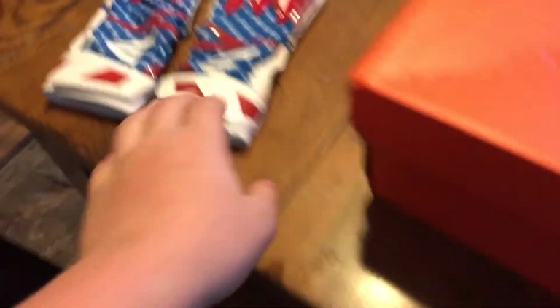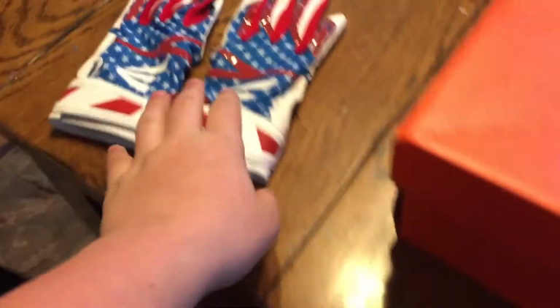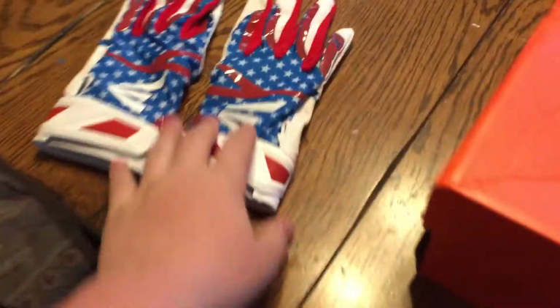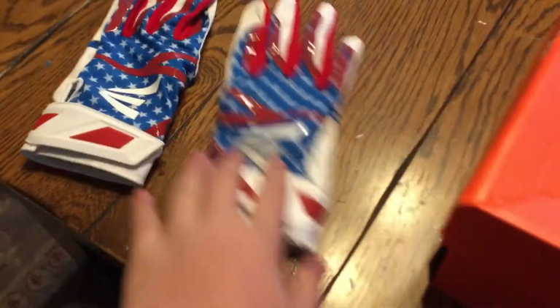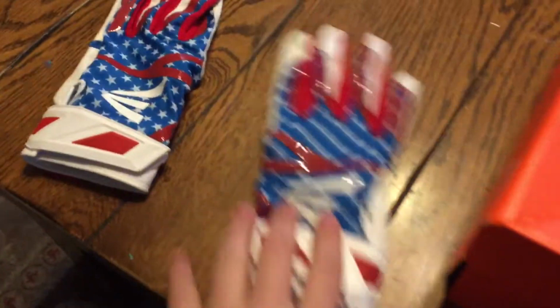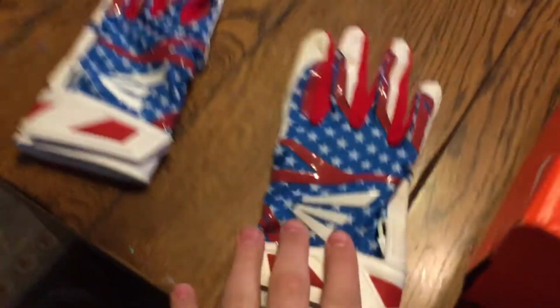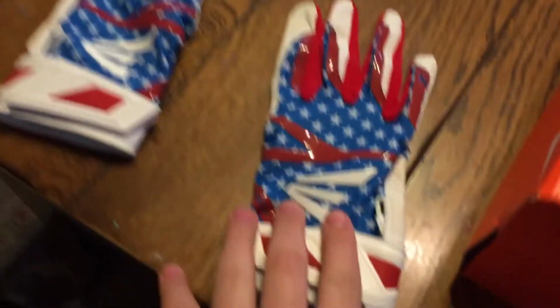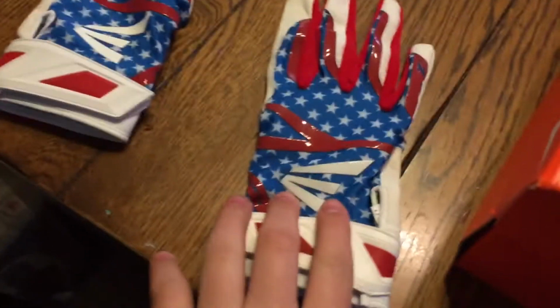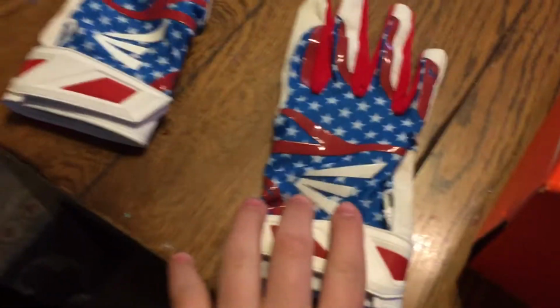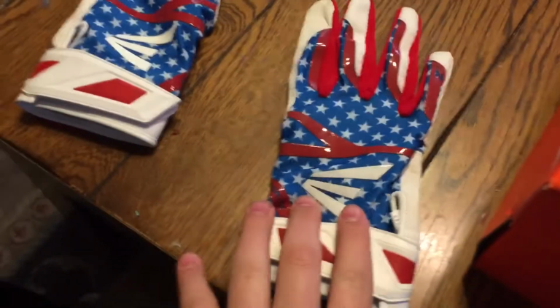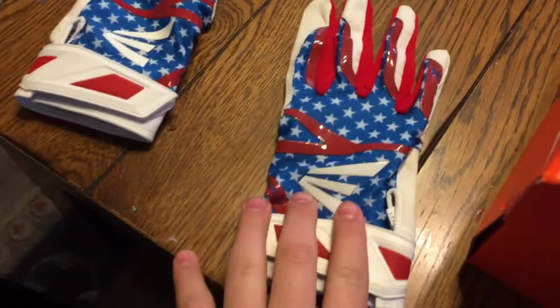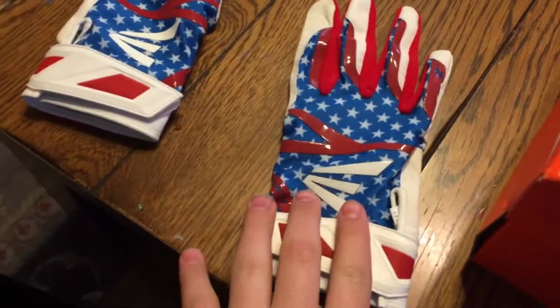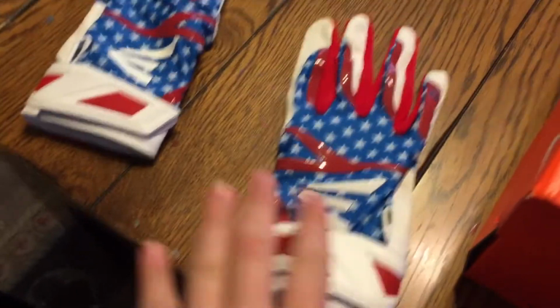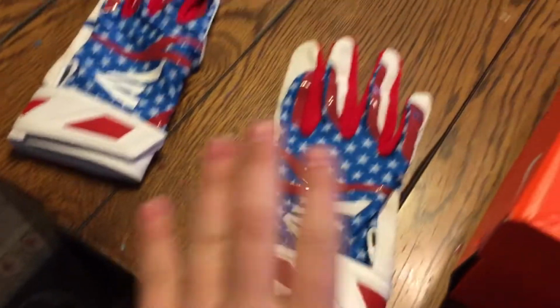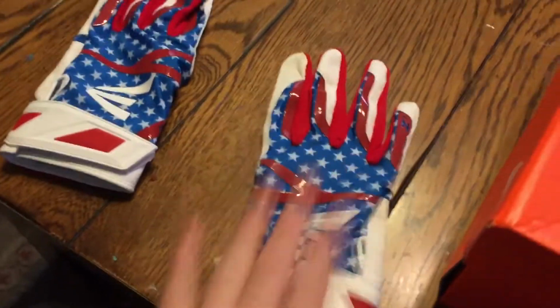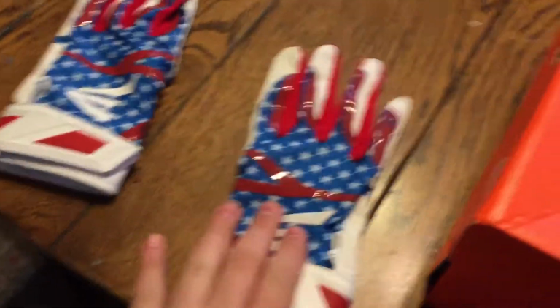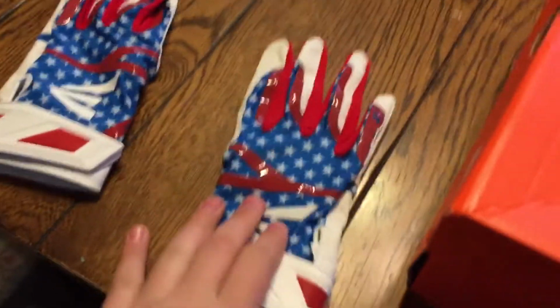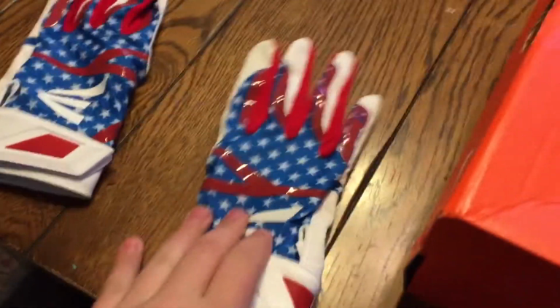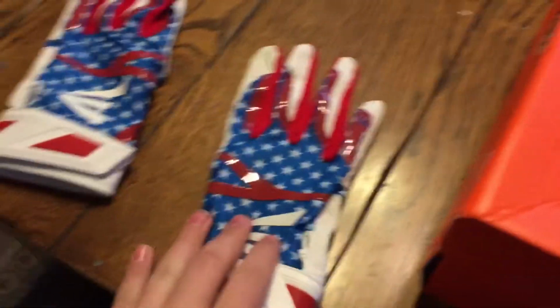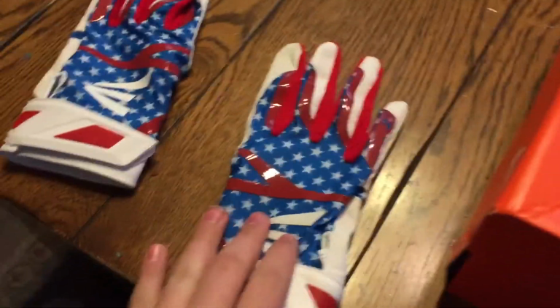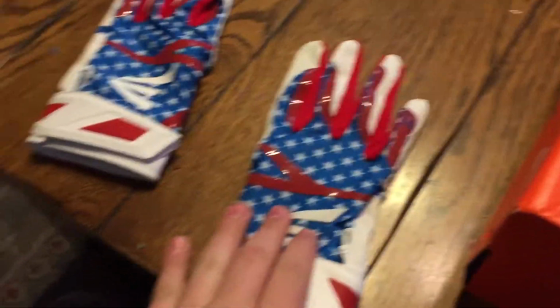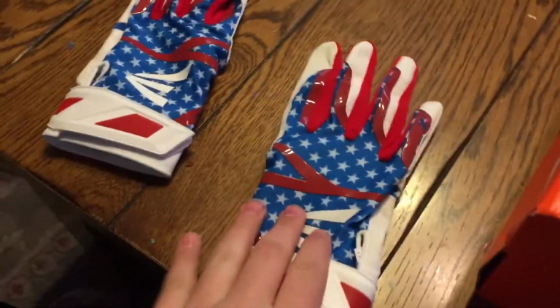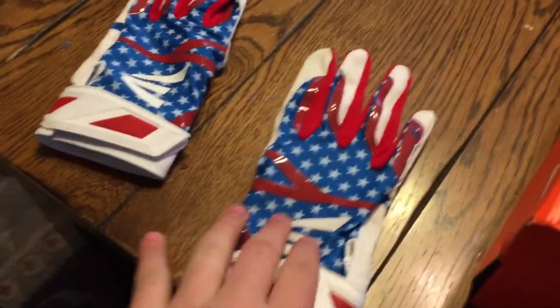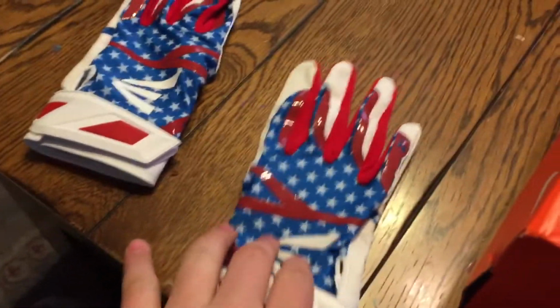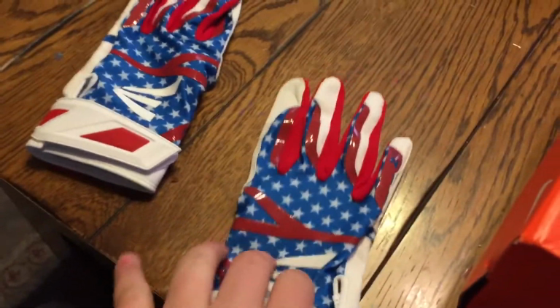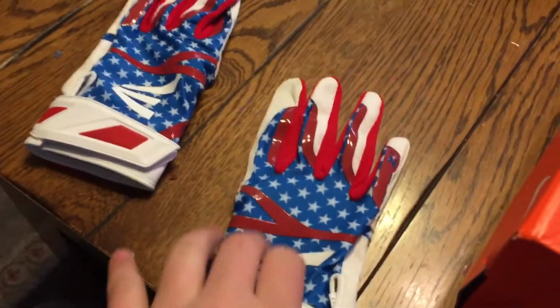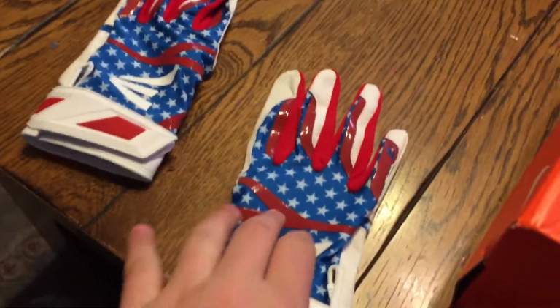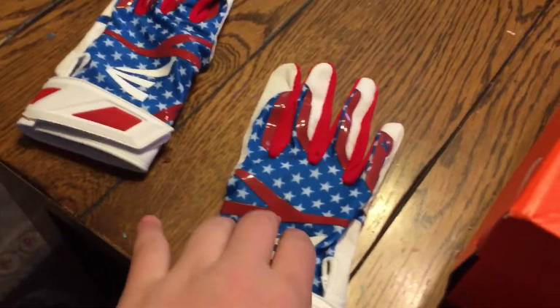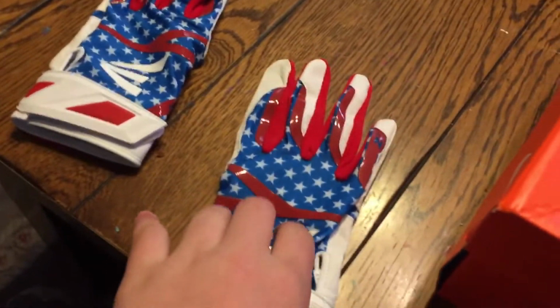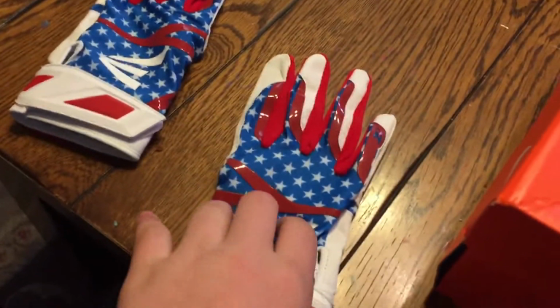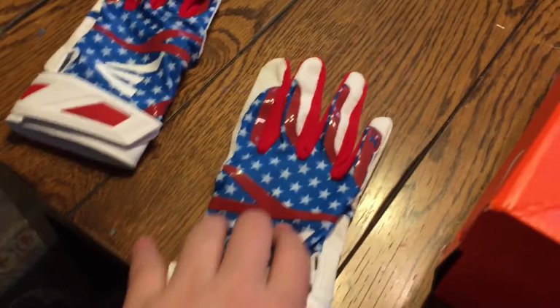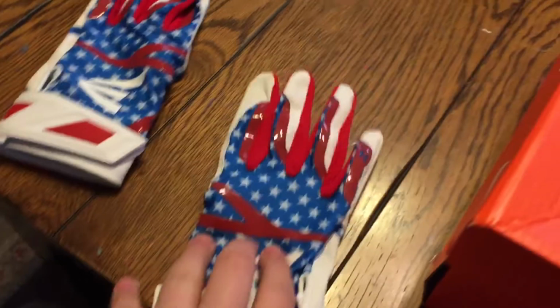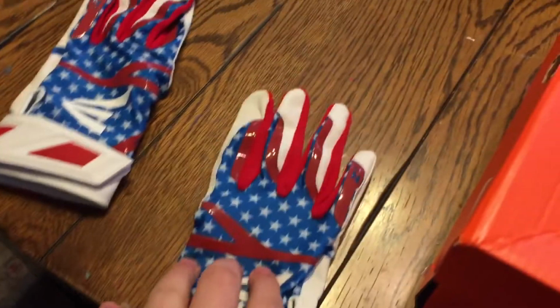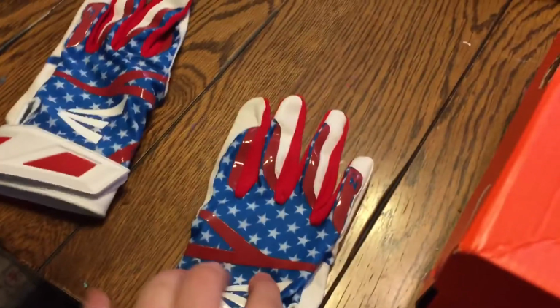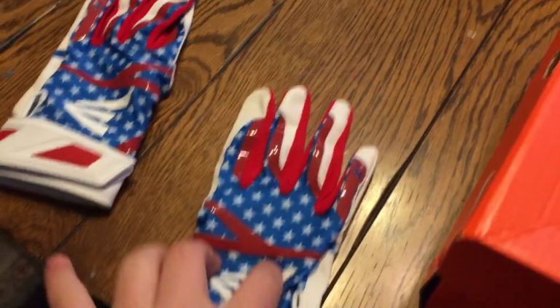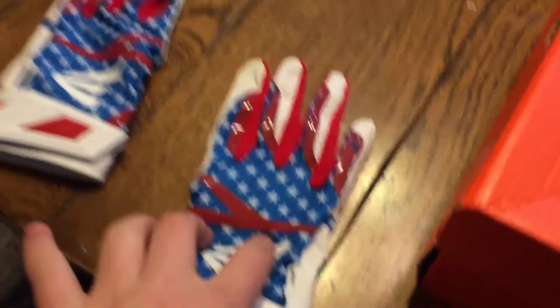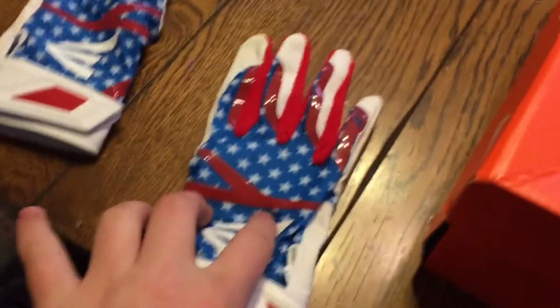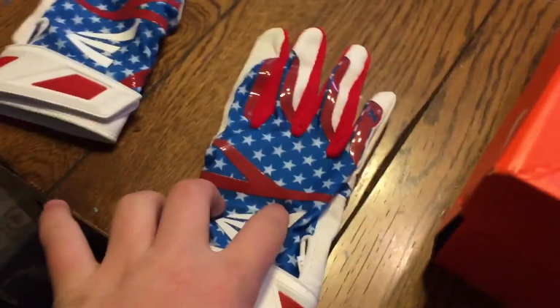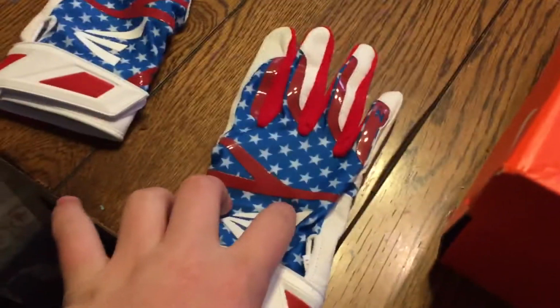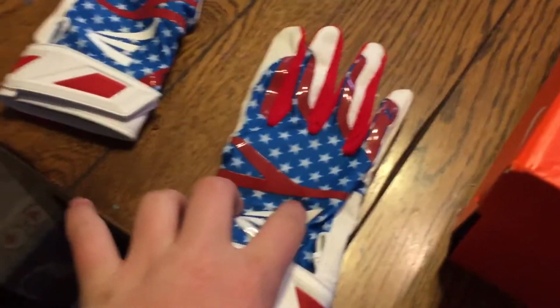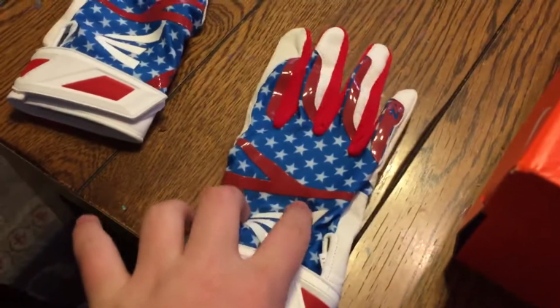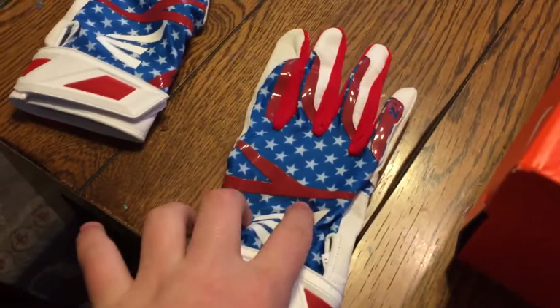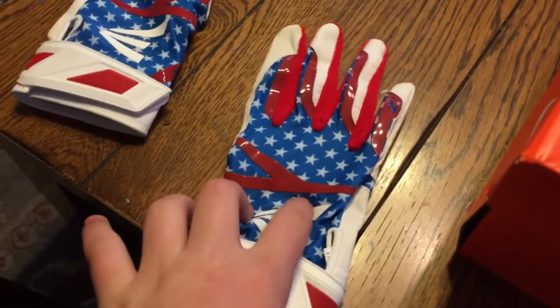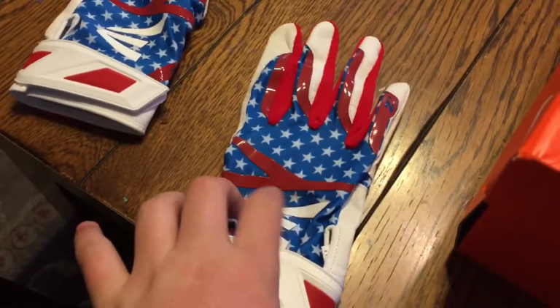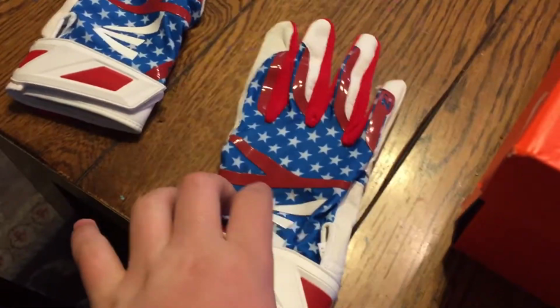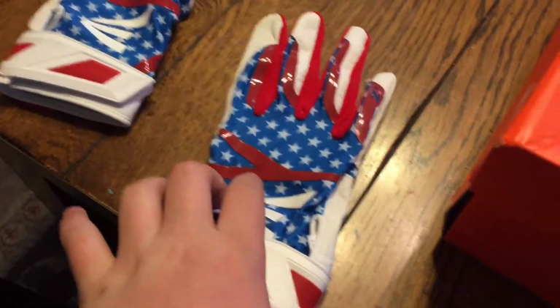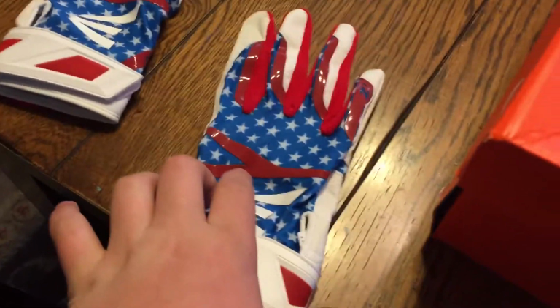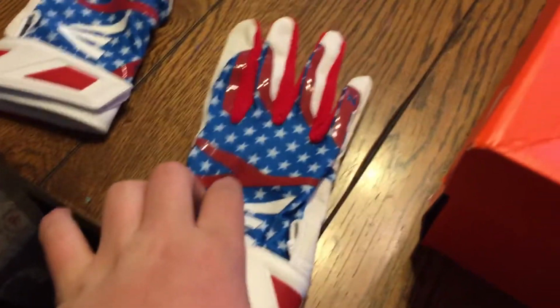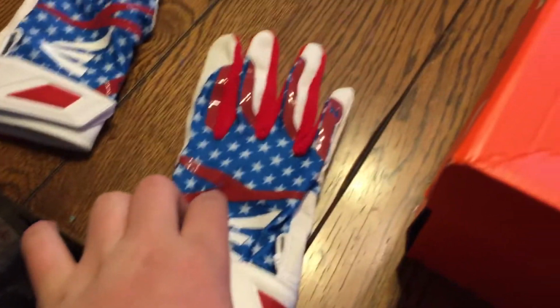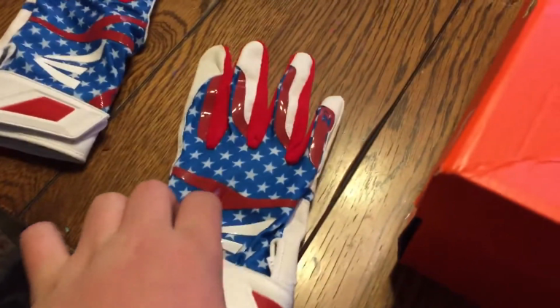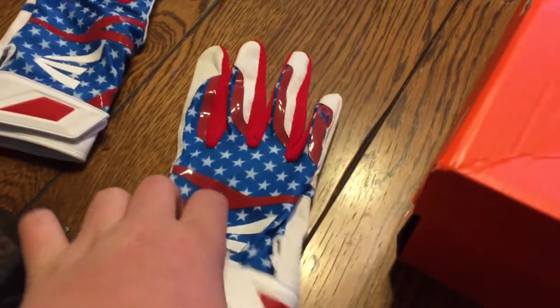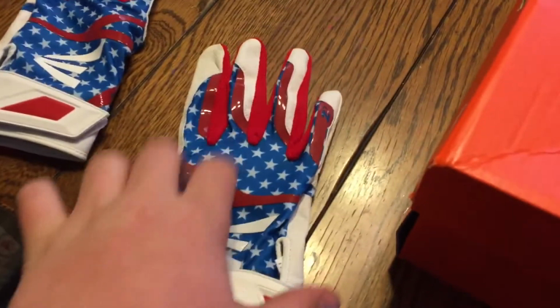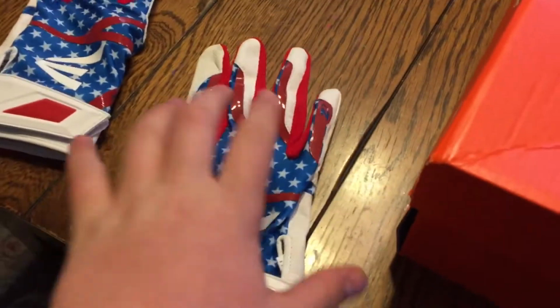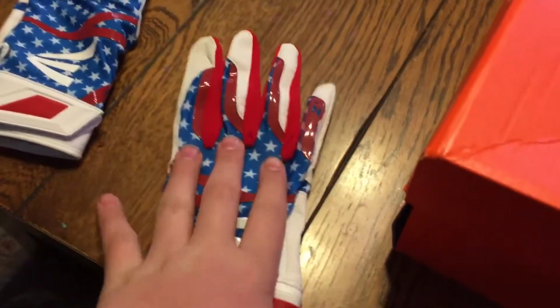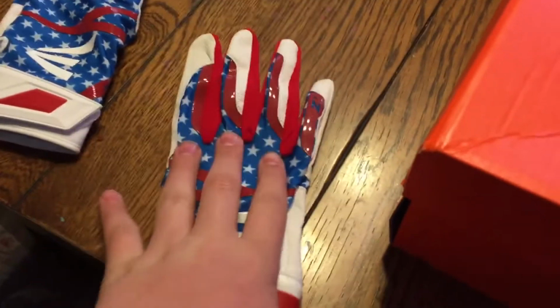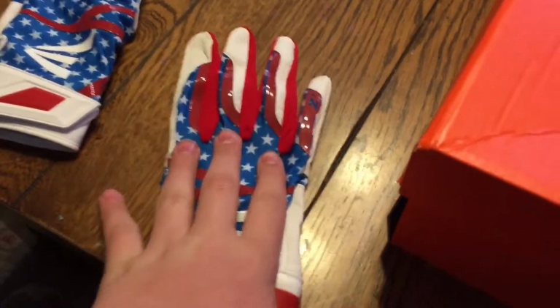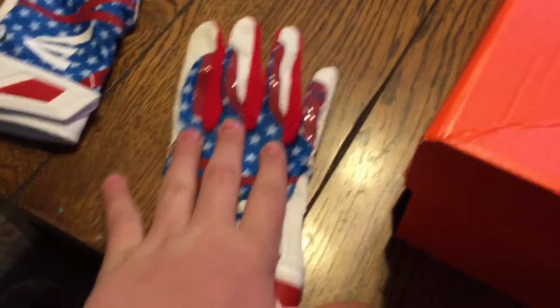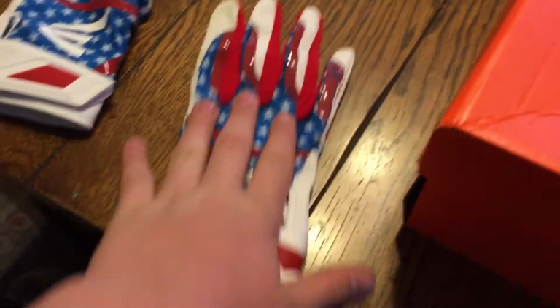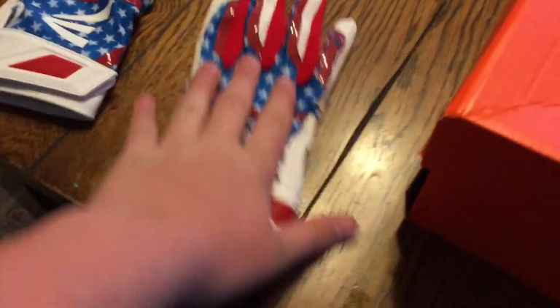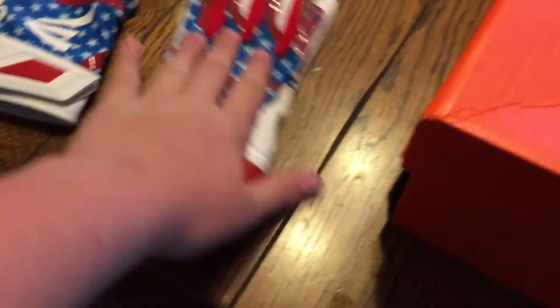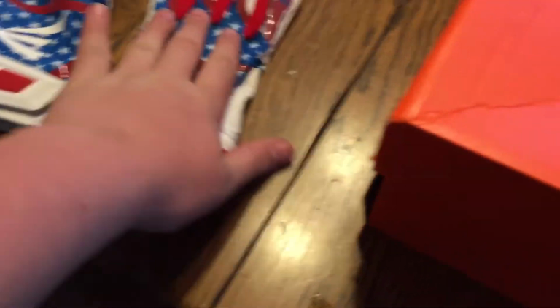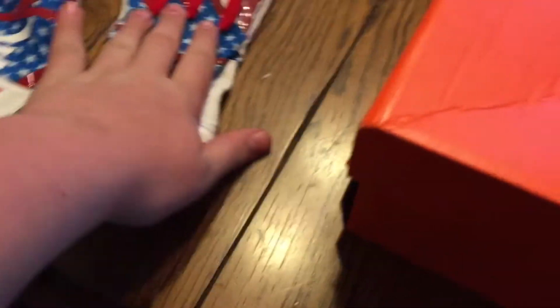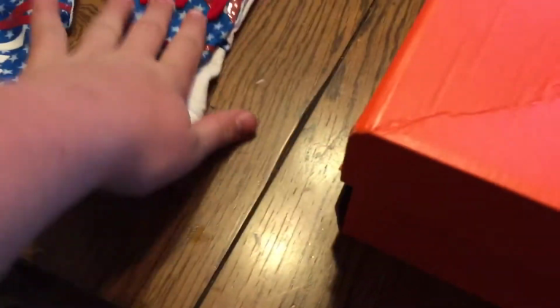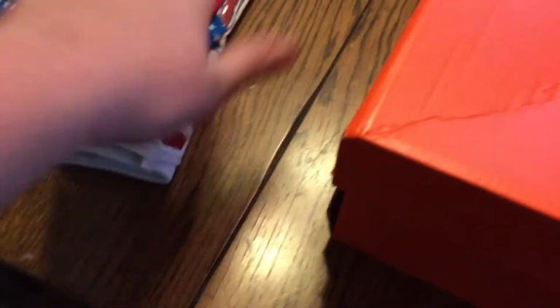We got the American gloves. These are awesome. These are one of my favorite pickups from today.